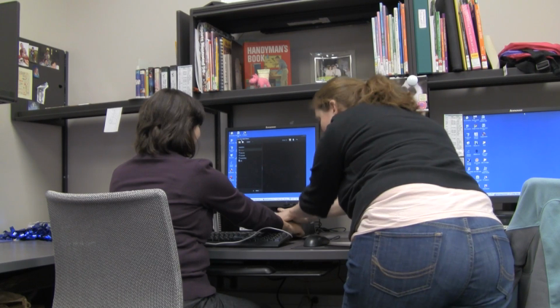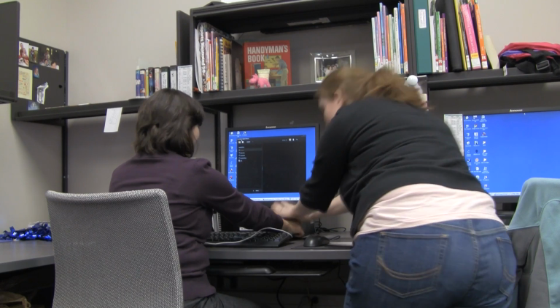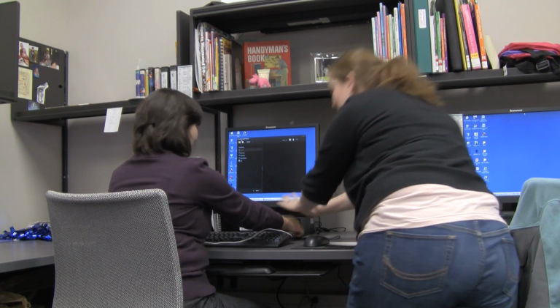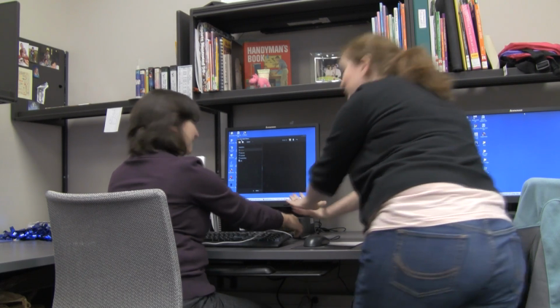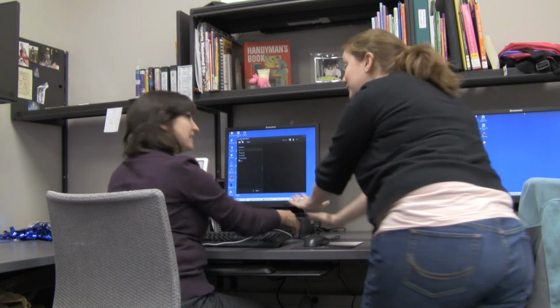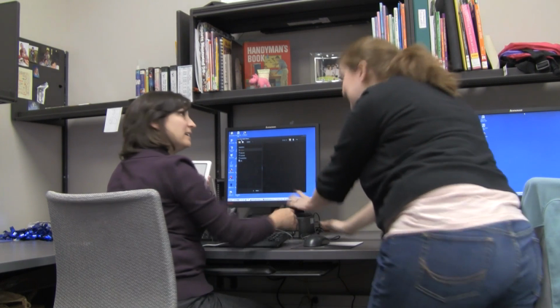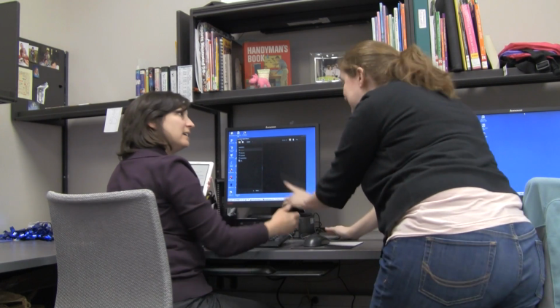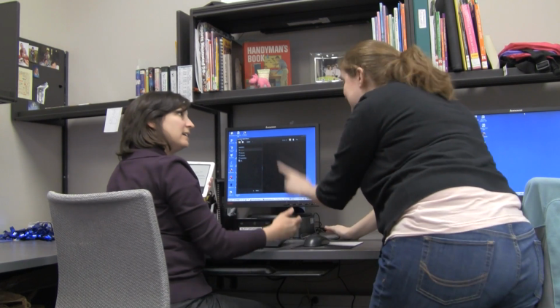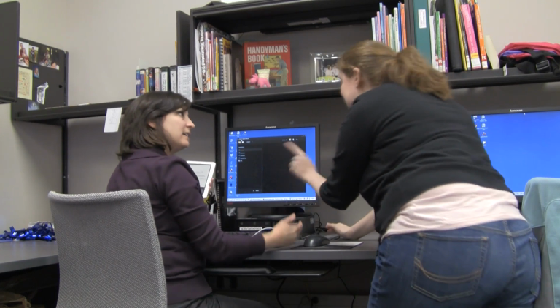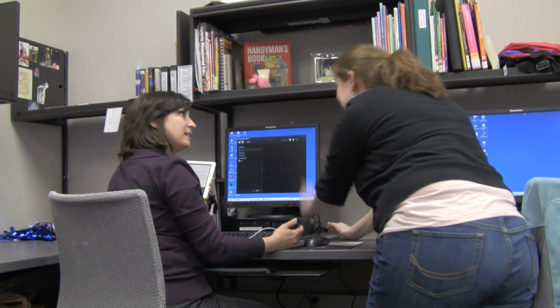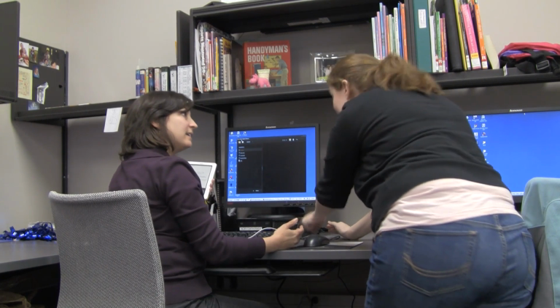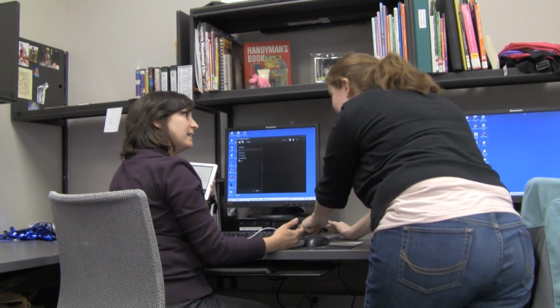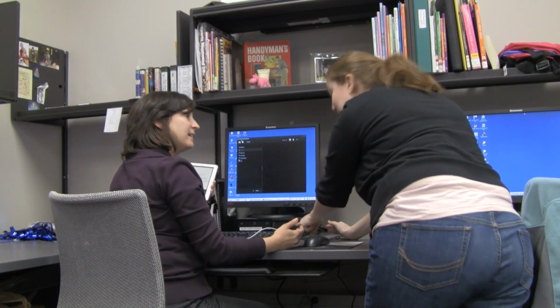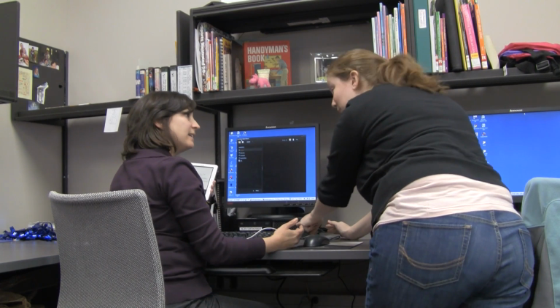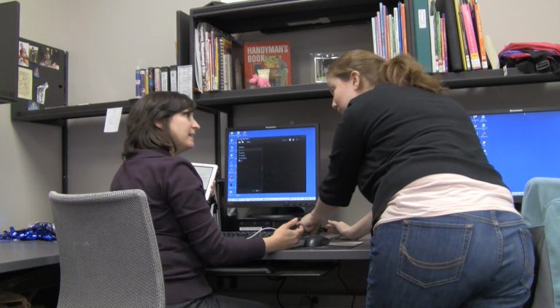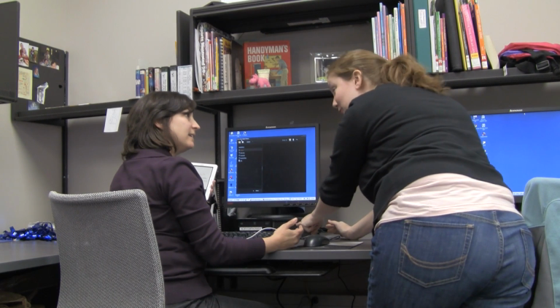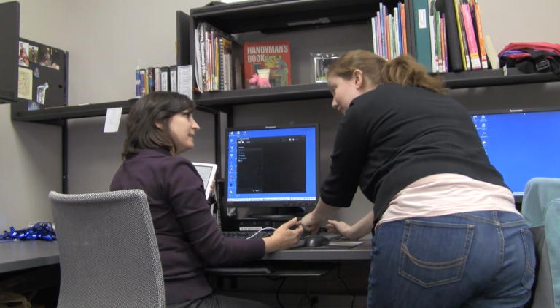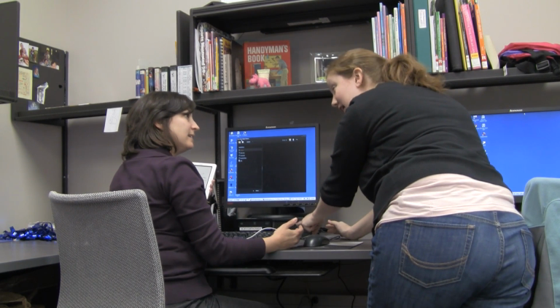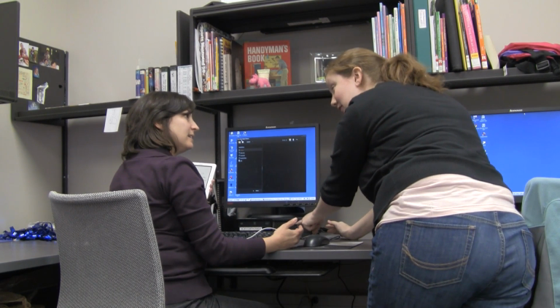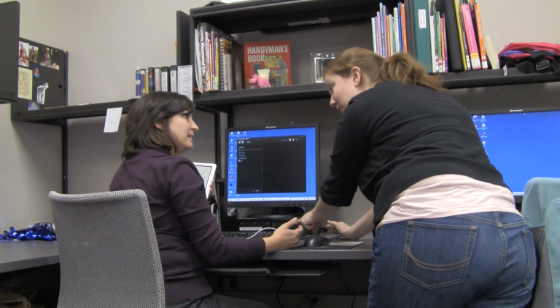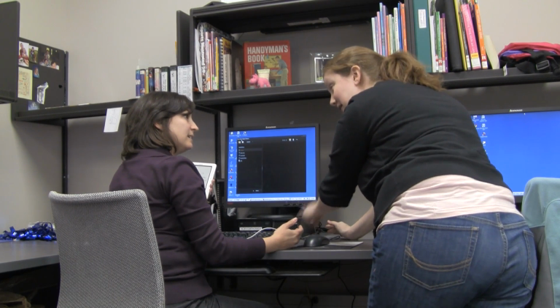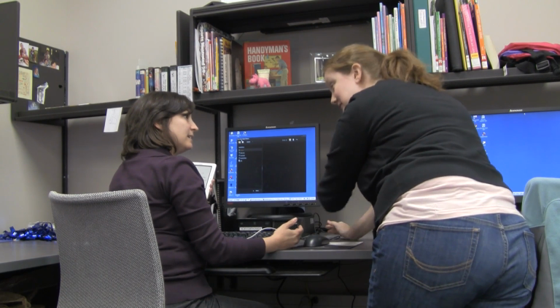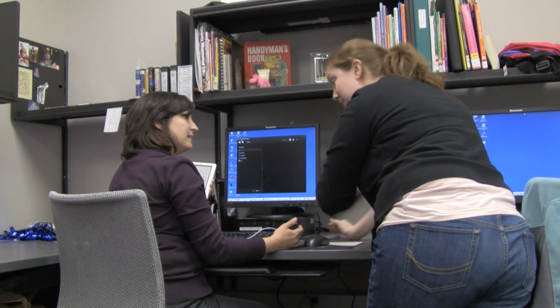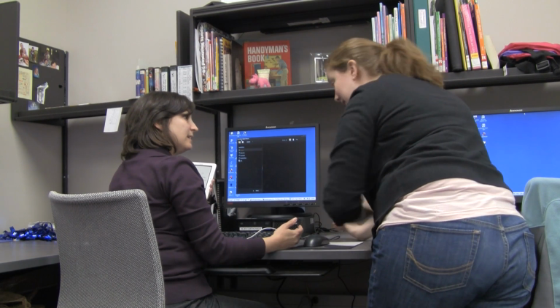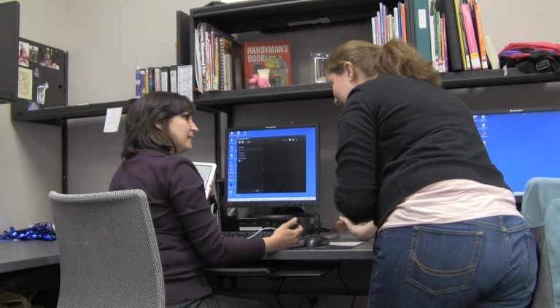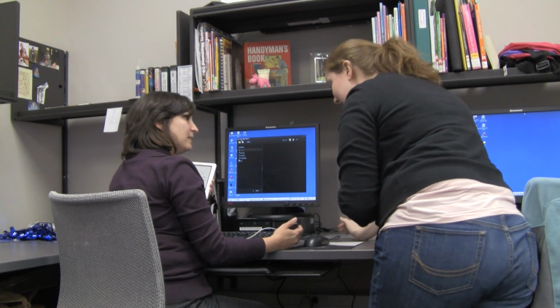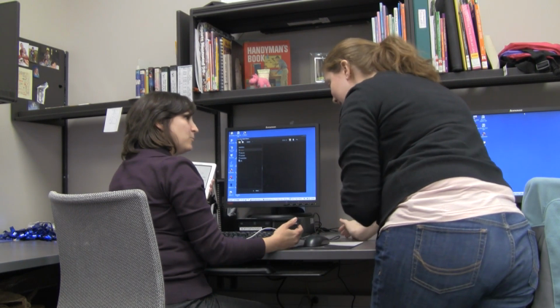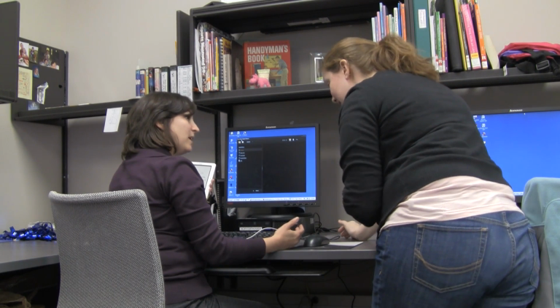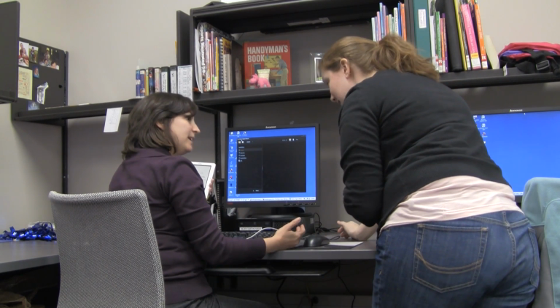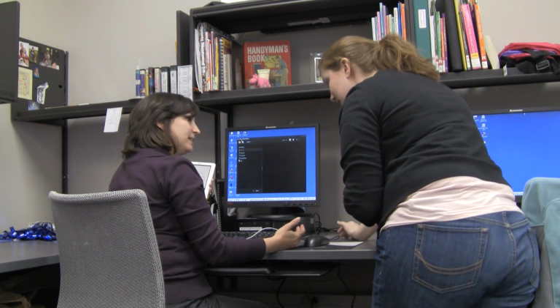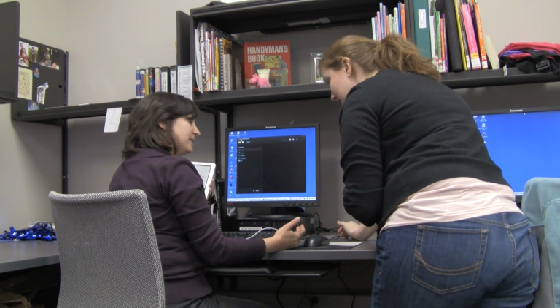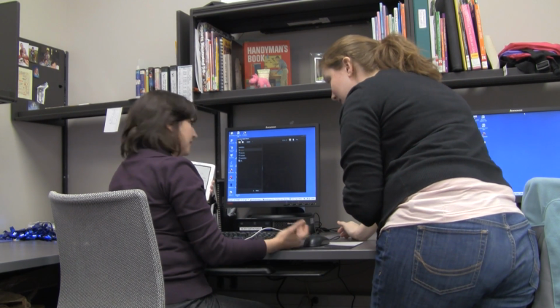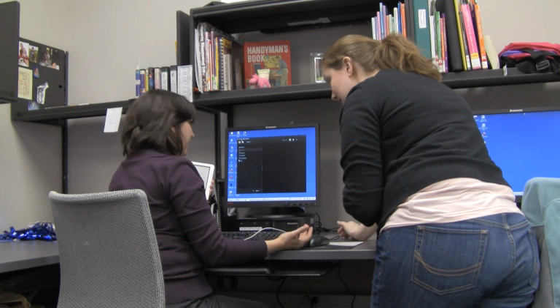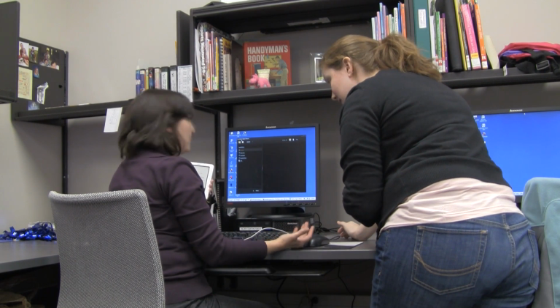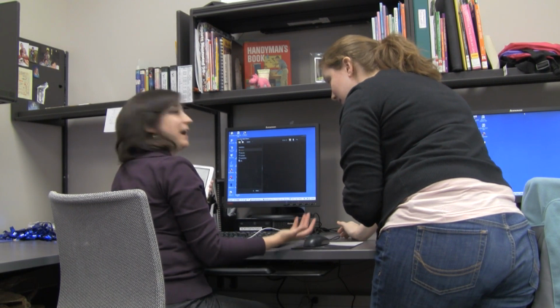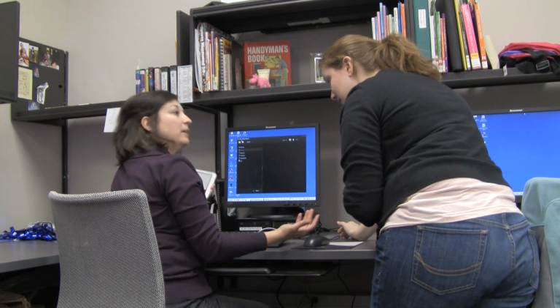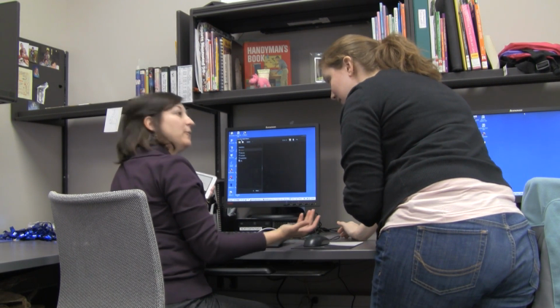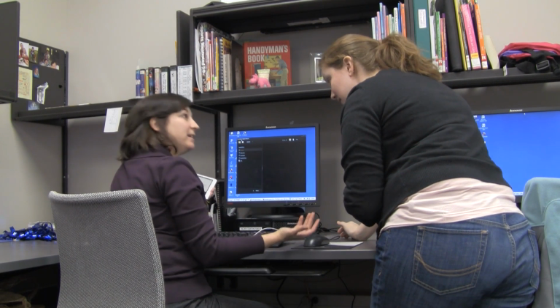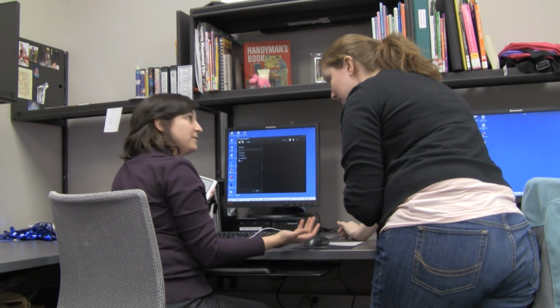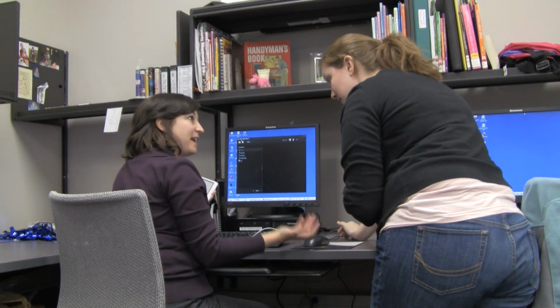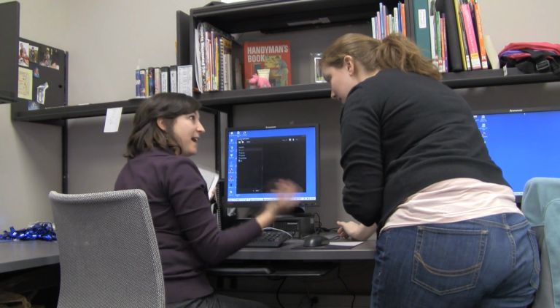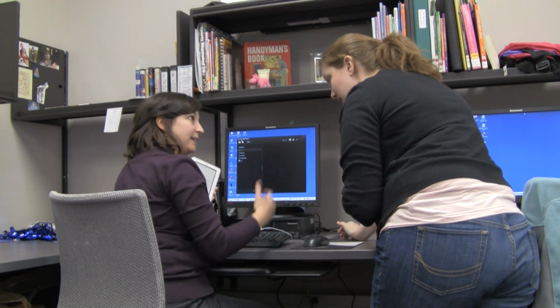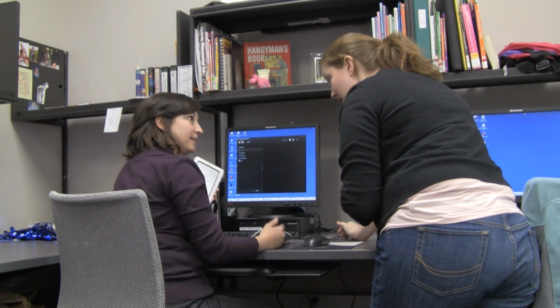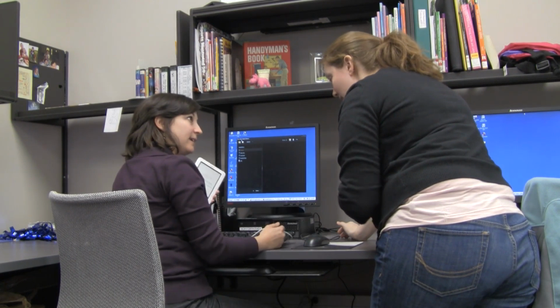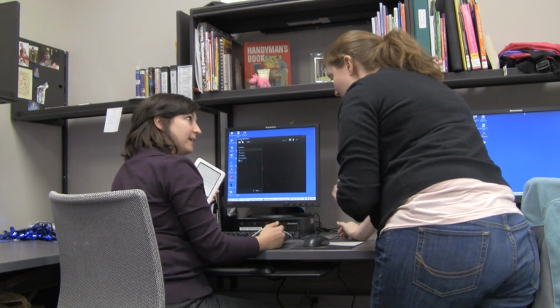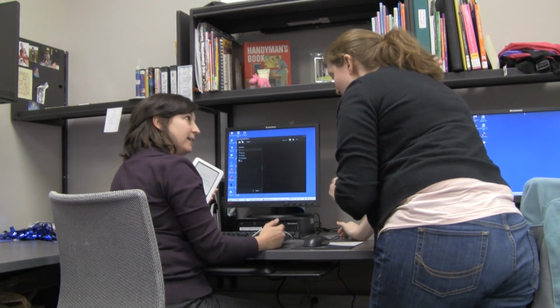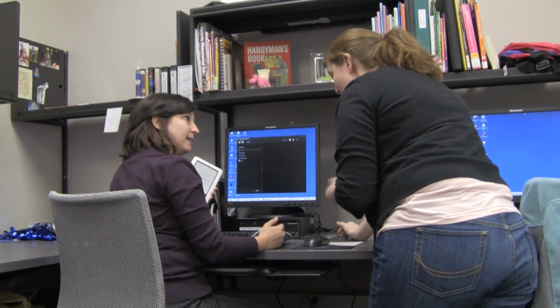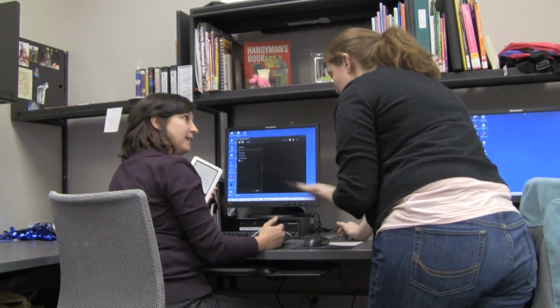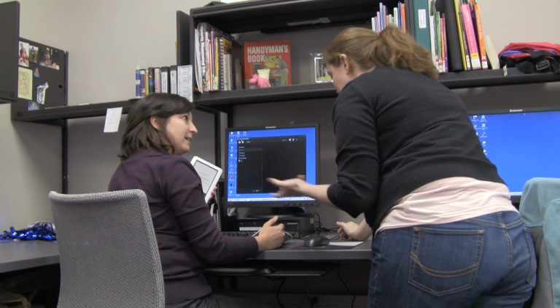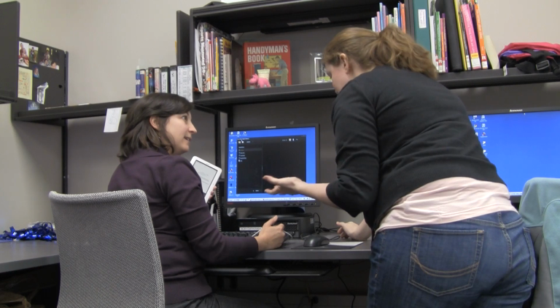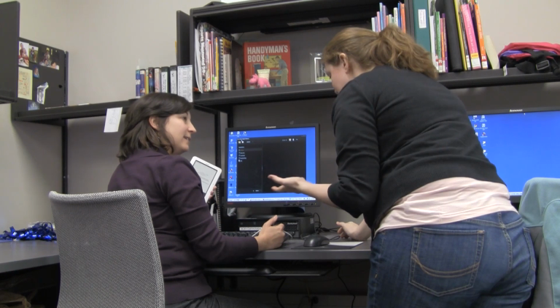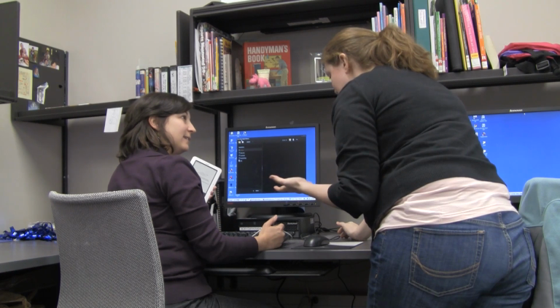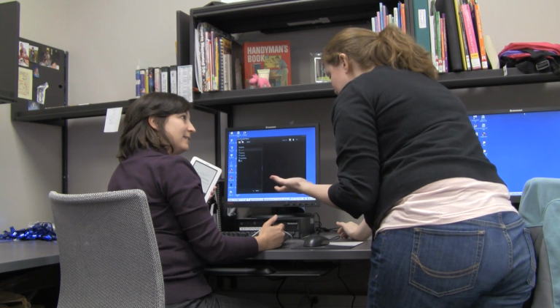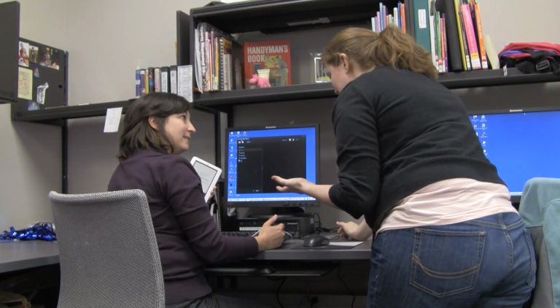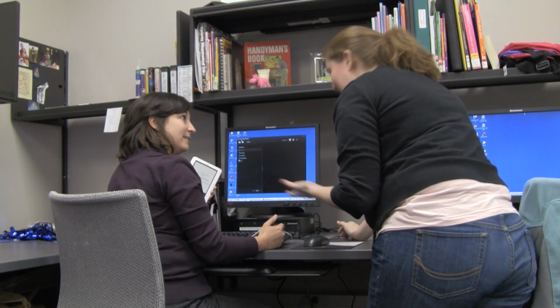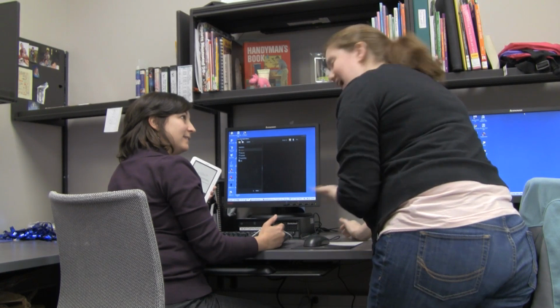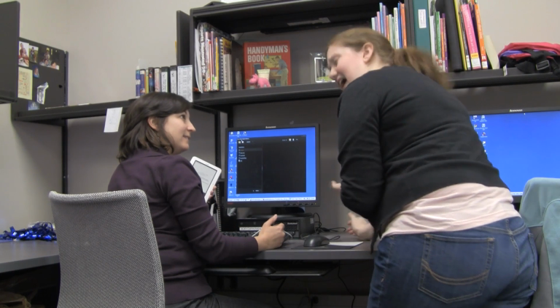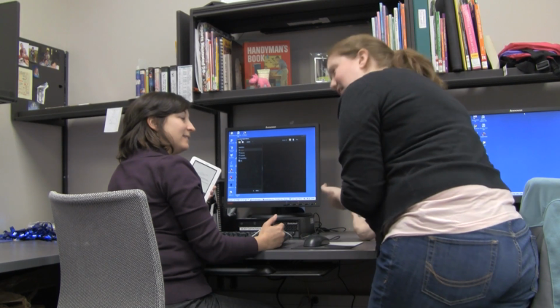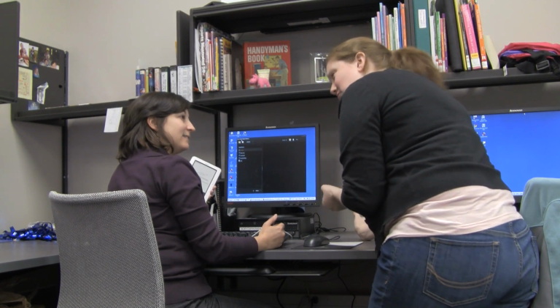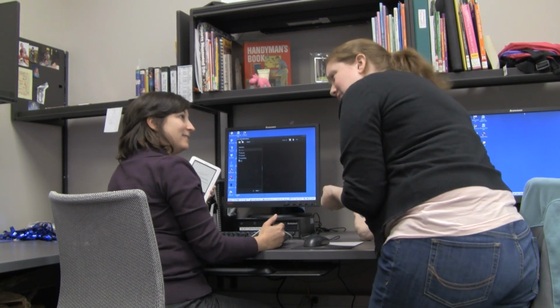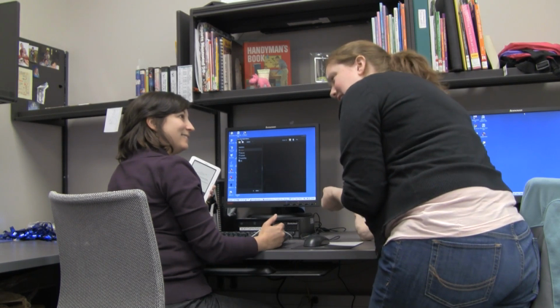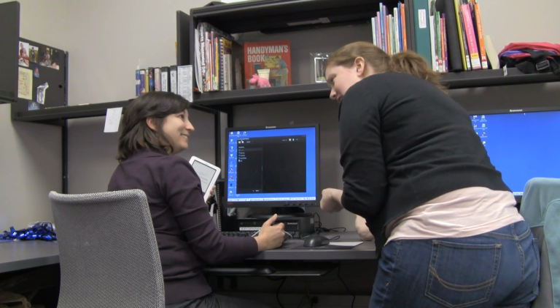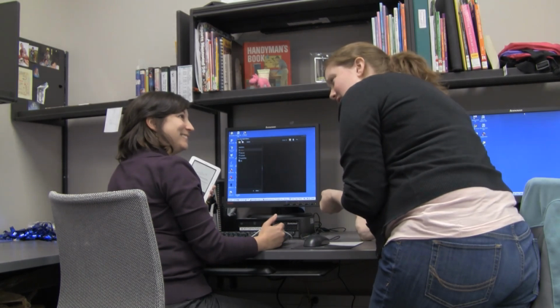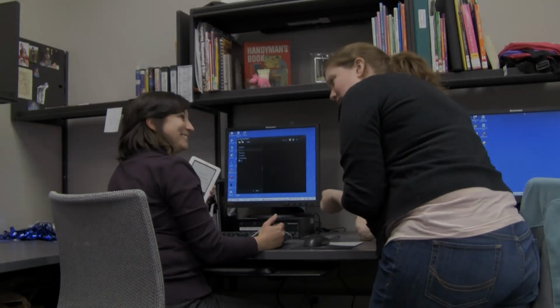You need to safely remove that USB. What? Well, how do I do that? I don't really know.